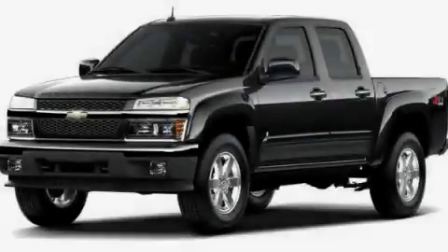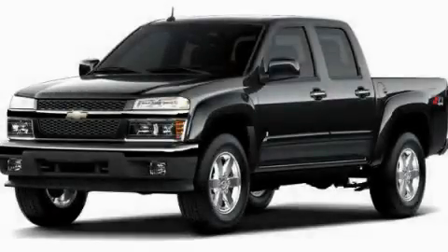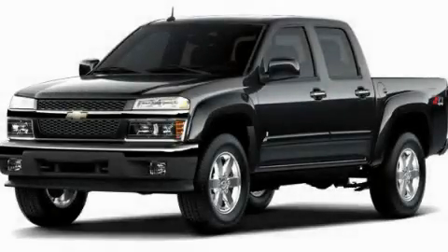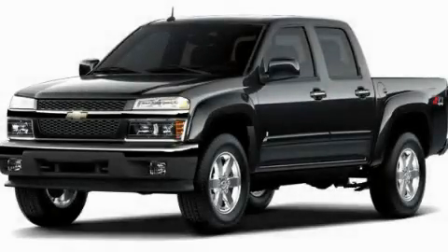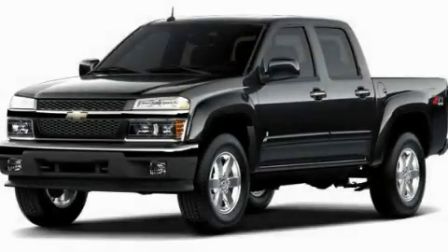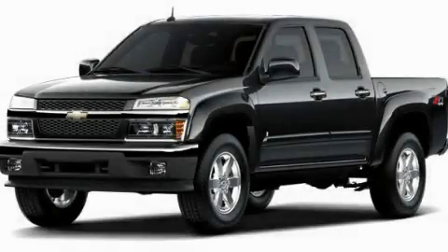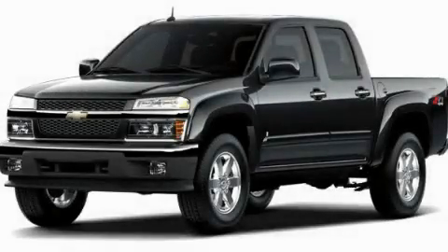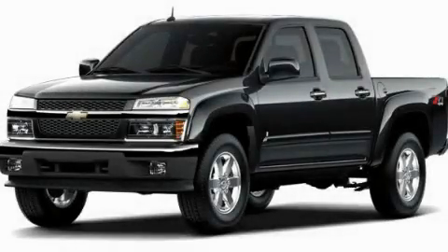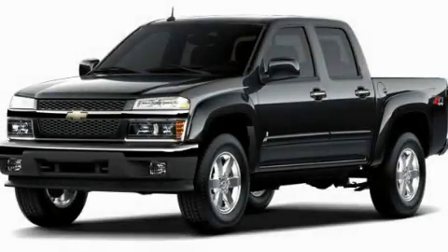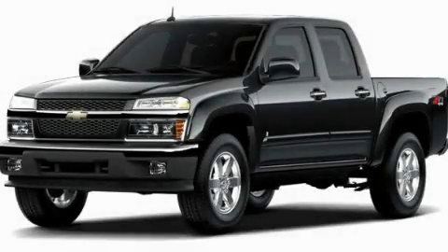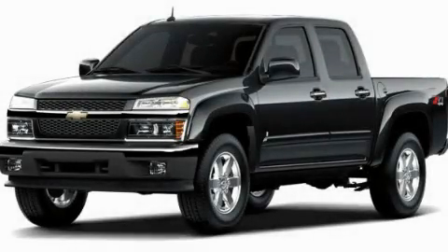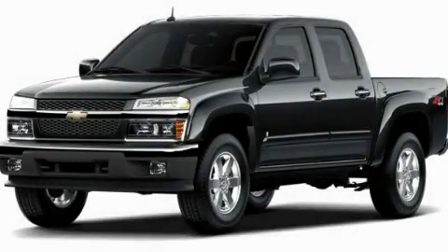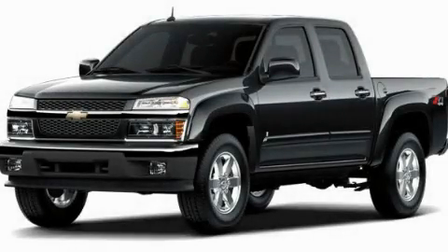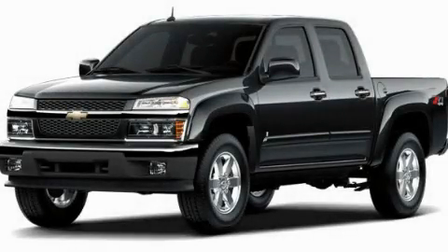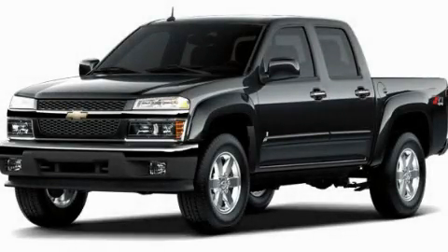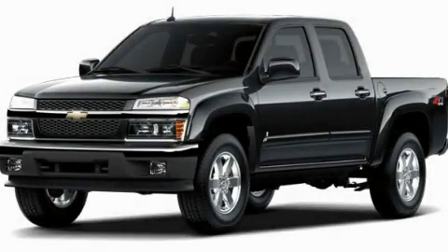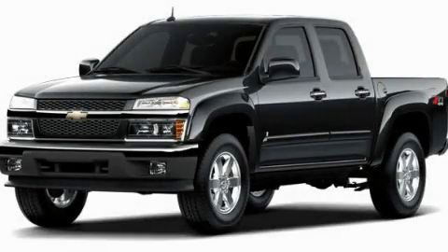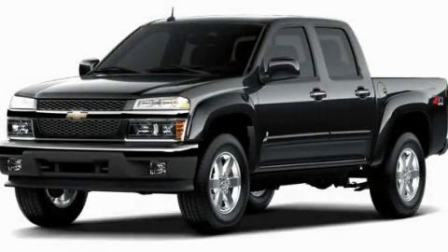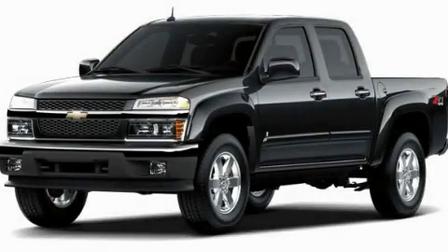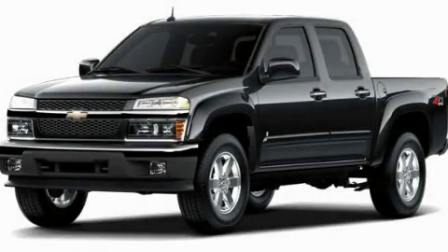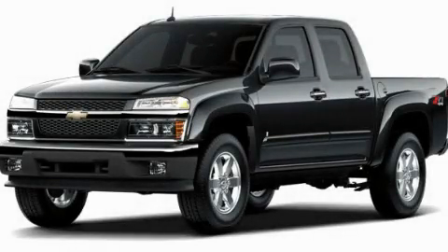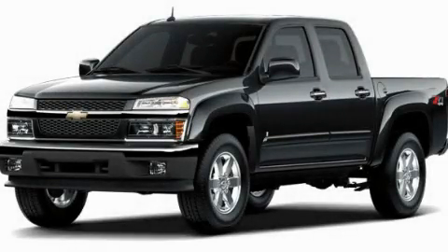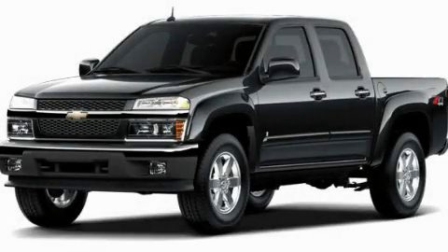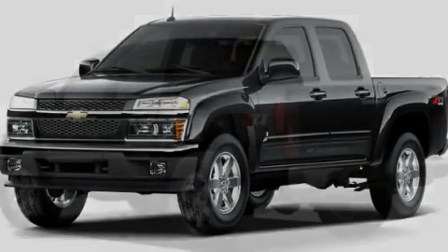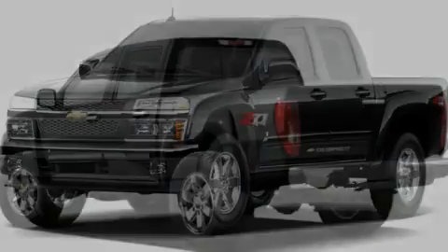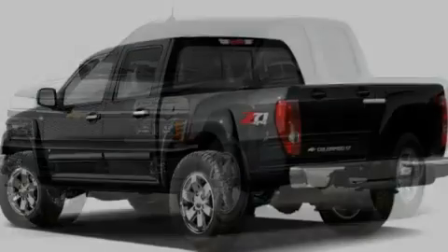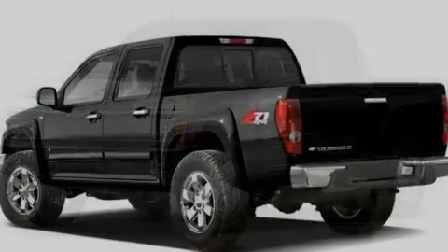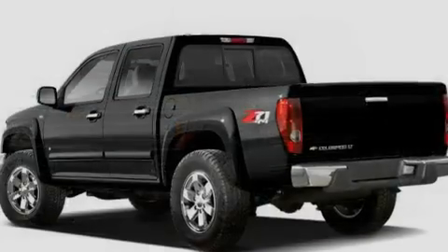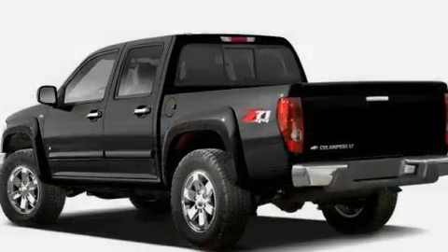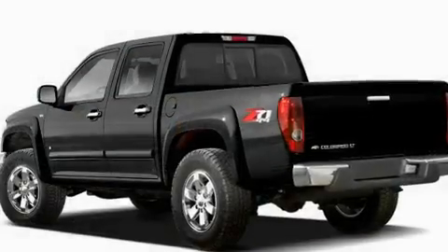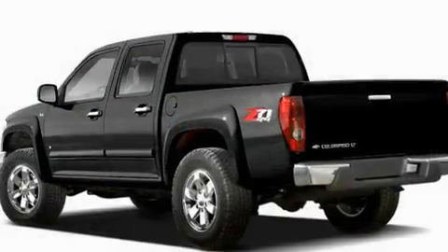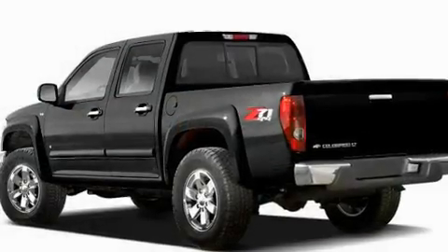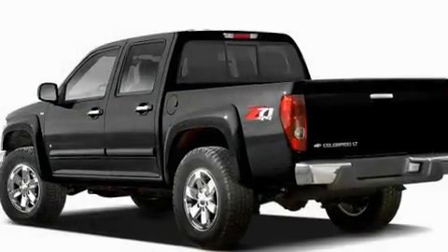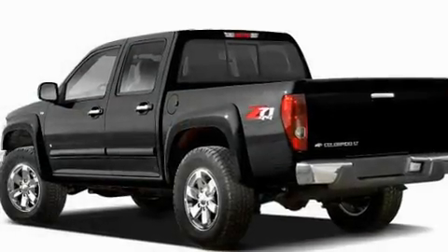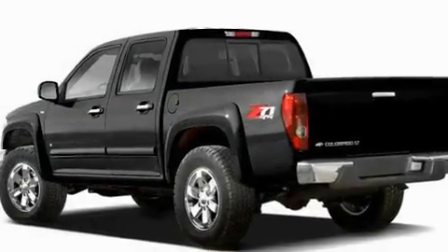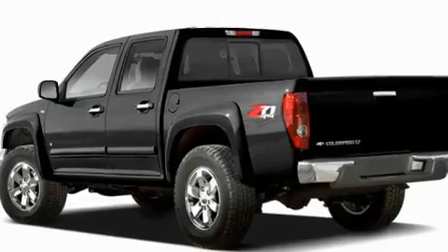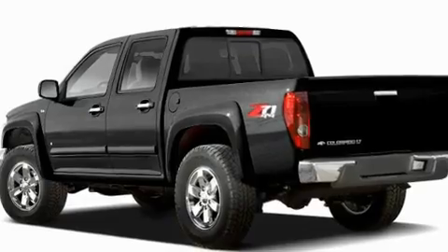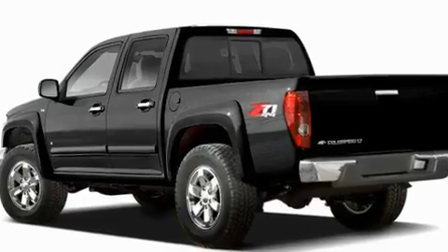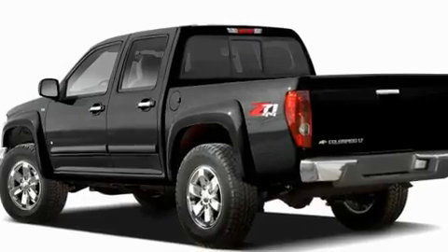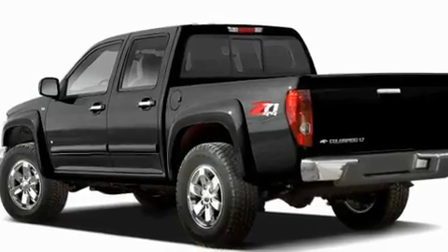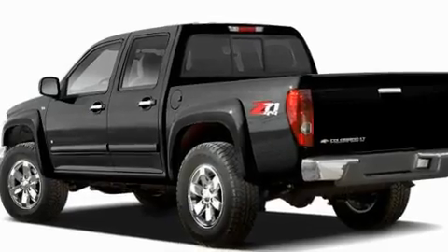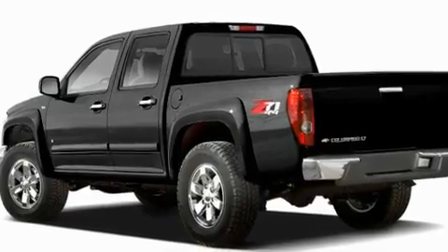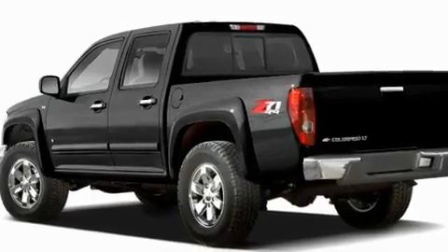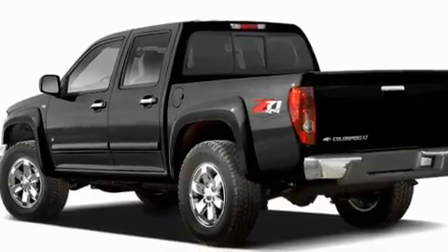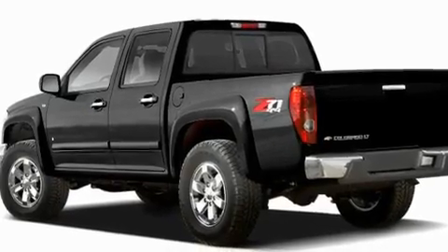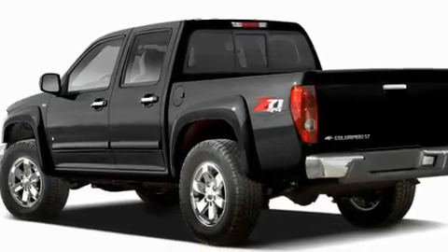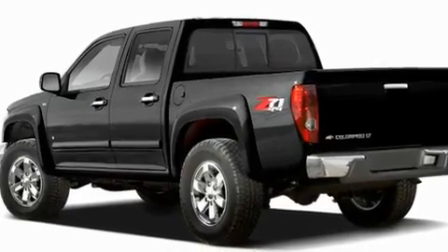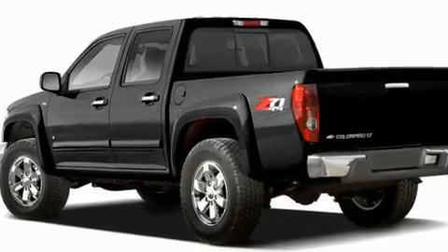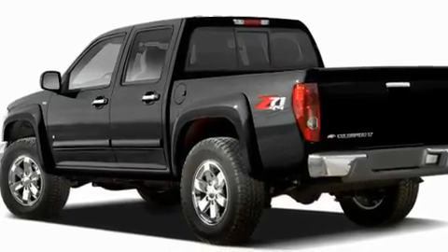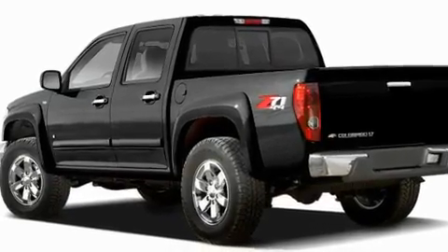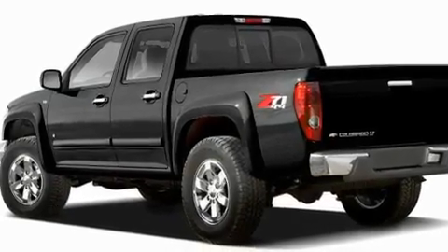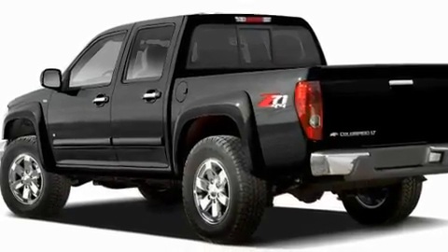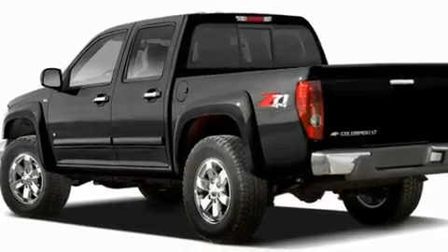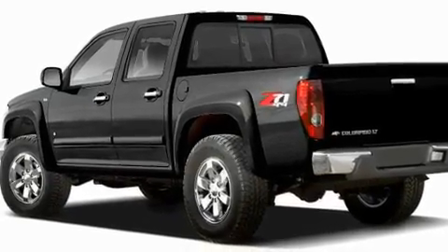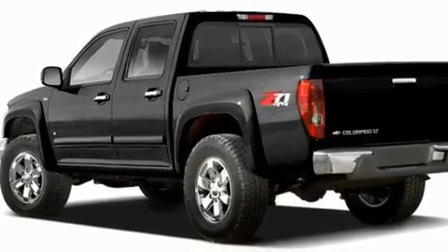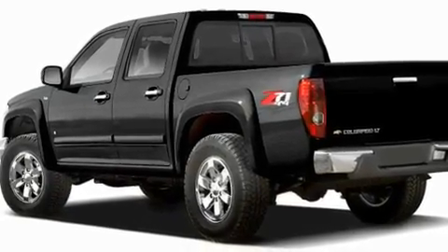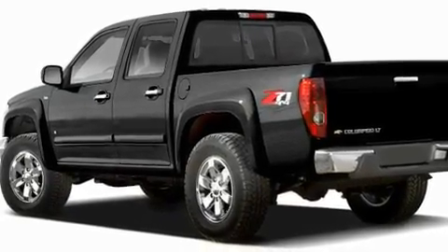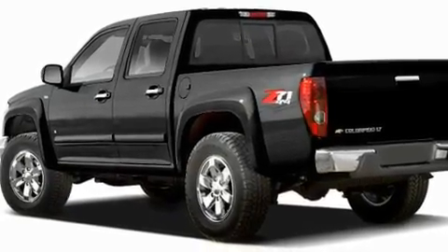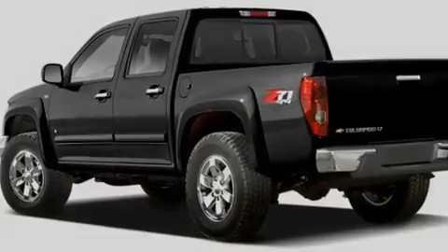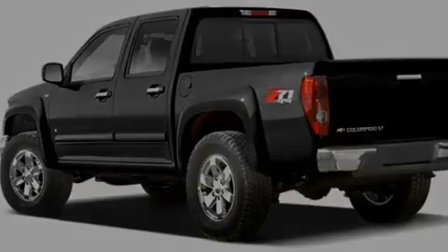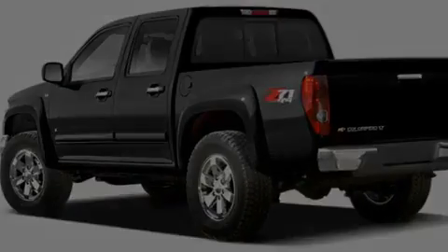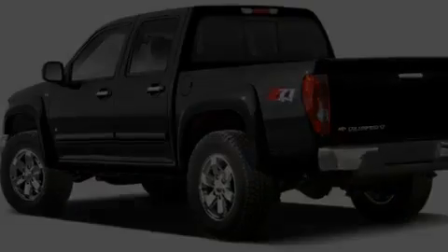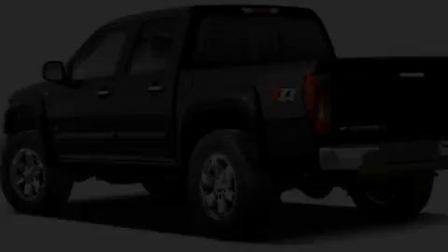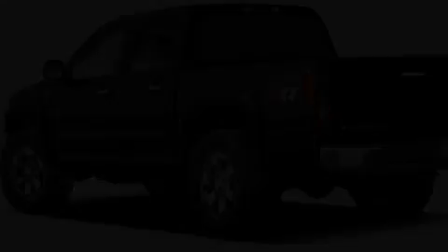This is a brand new 2011 Chevrolet Colorado. Whether hauling, commuting, or towing, this truck is the right one for you.